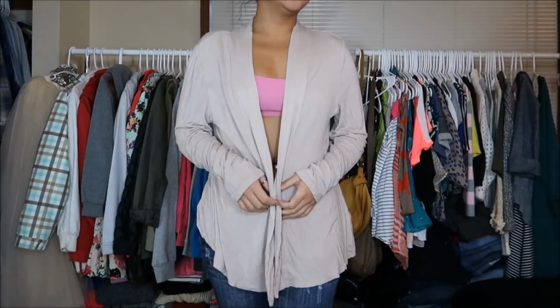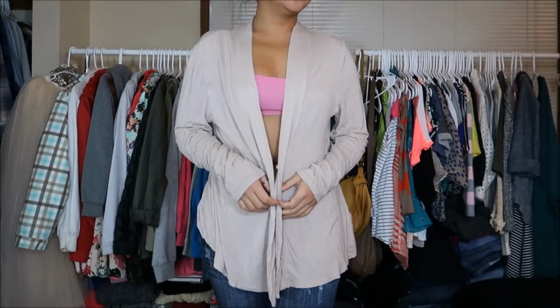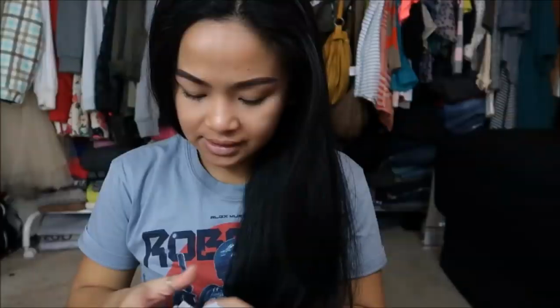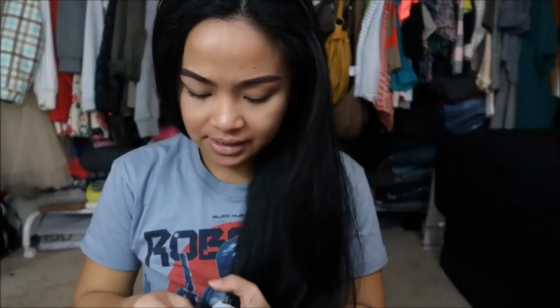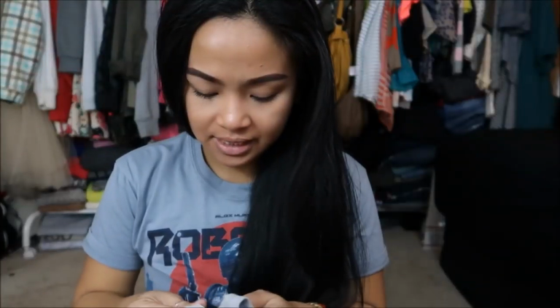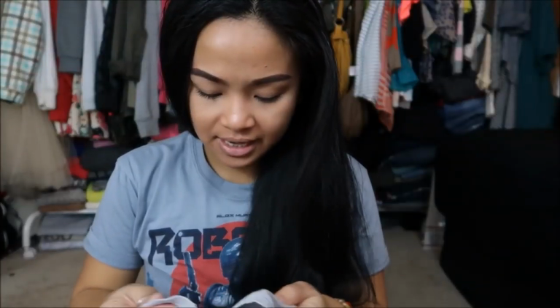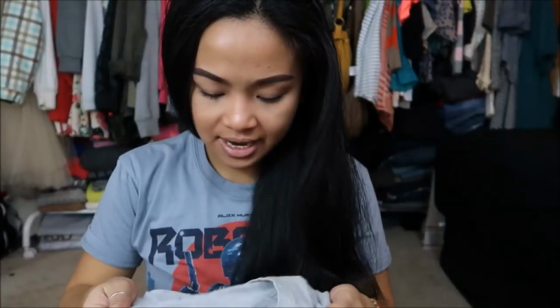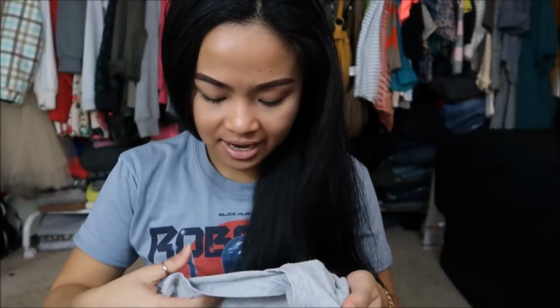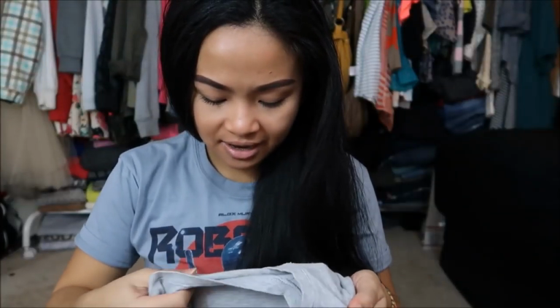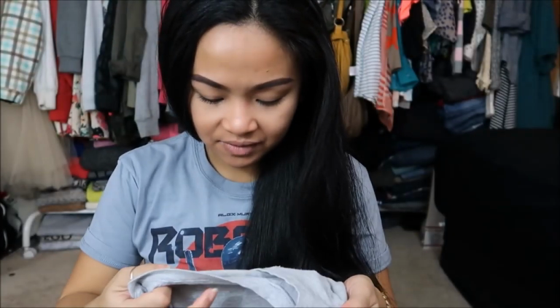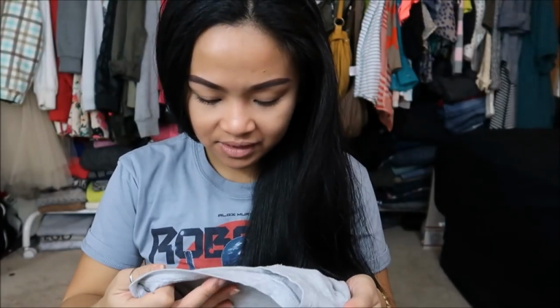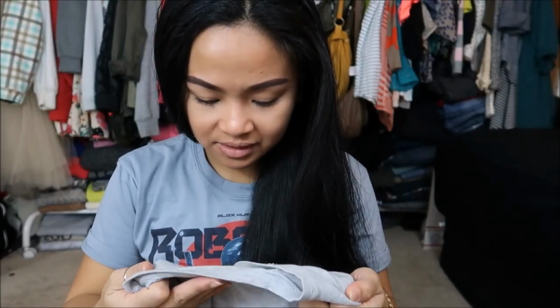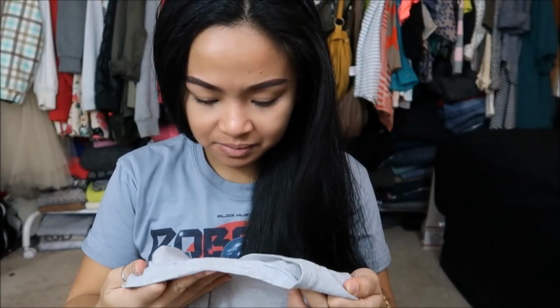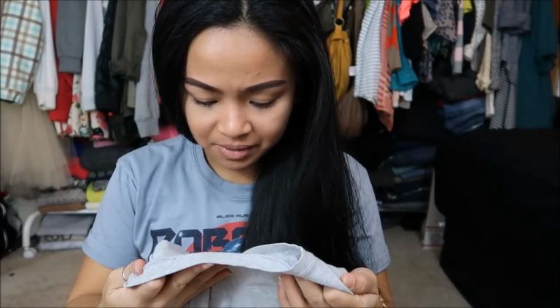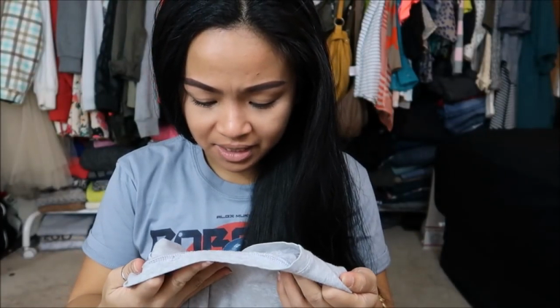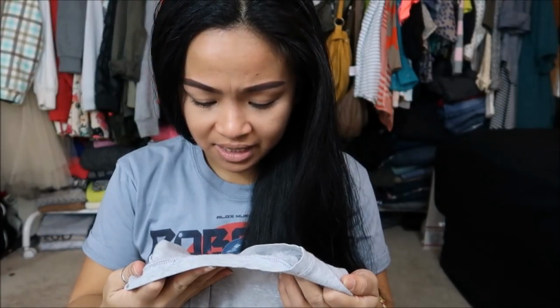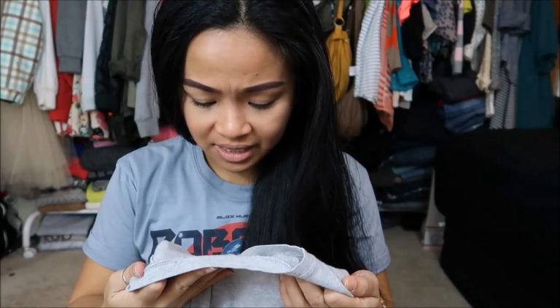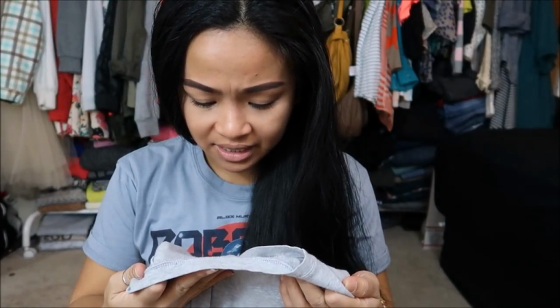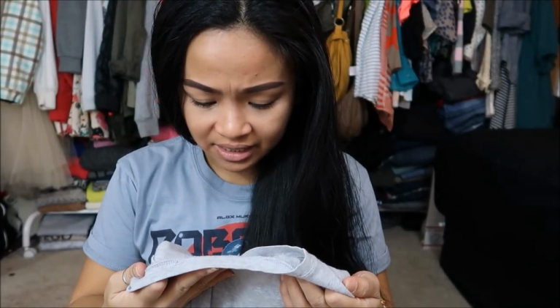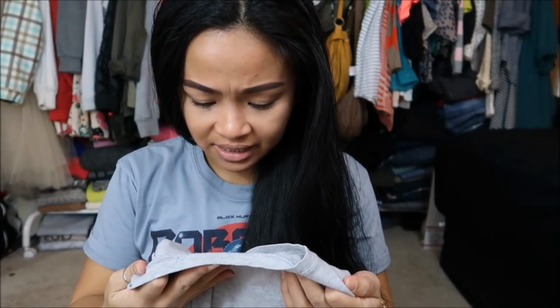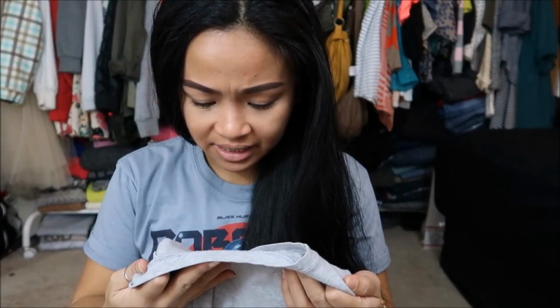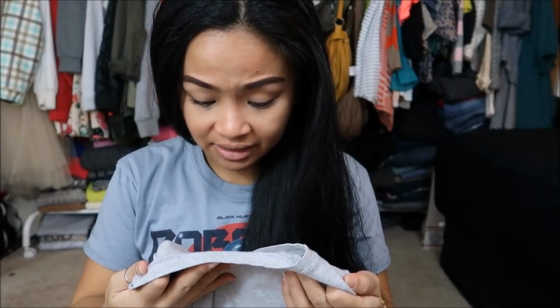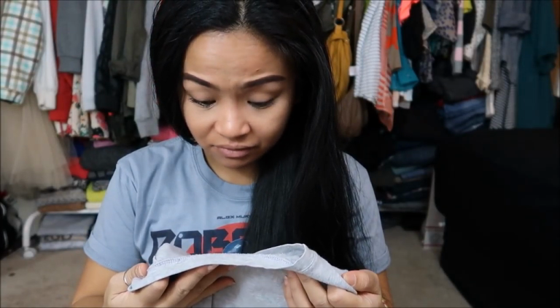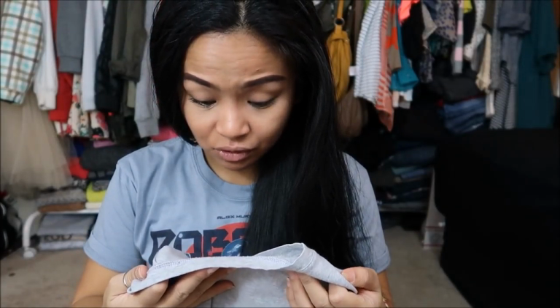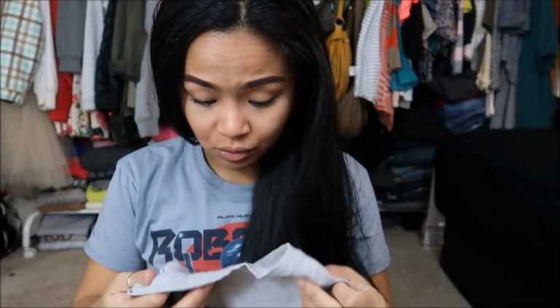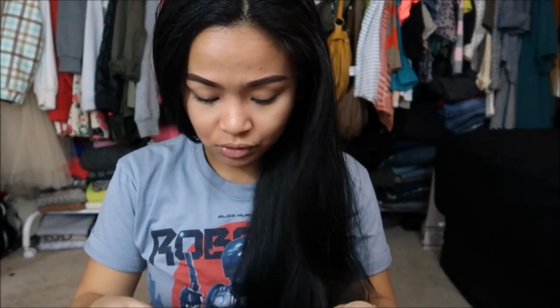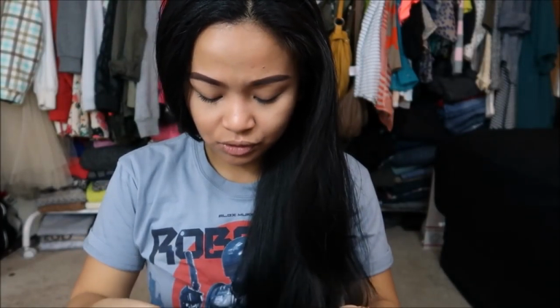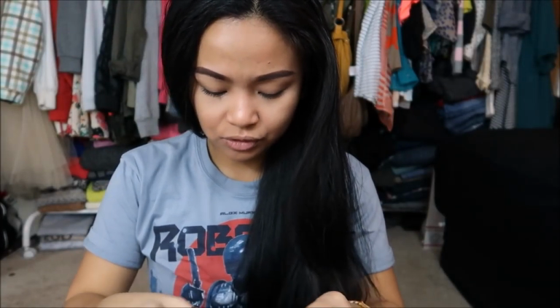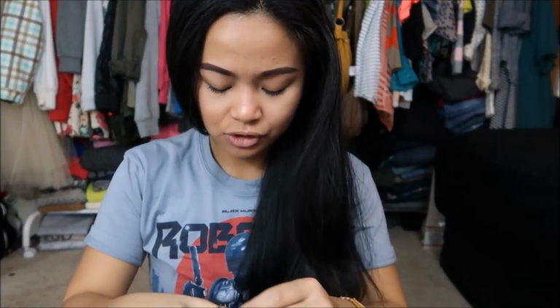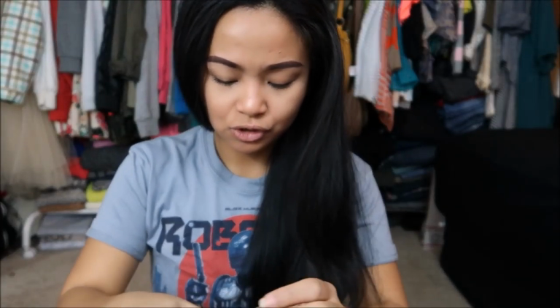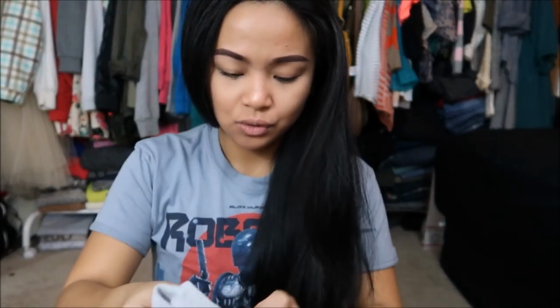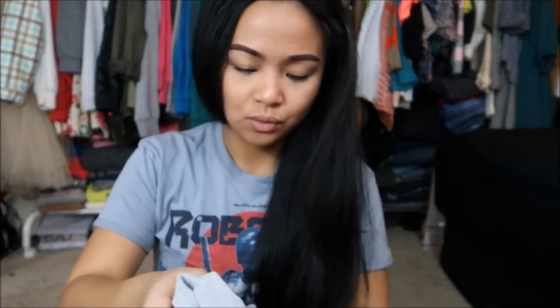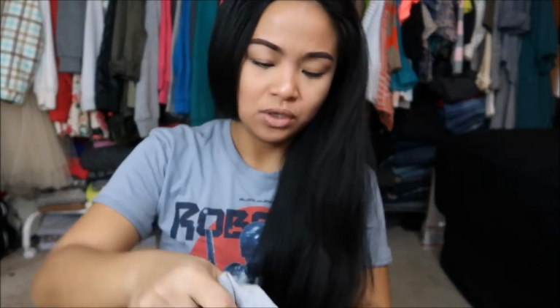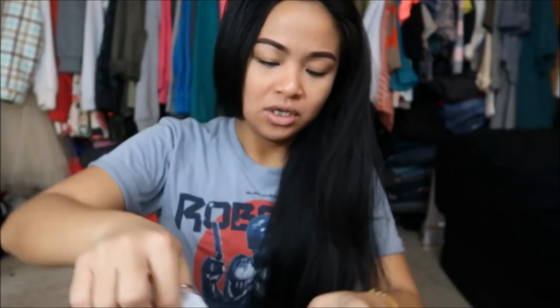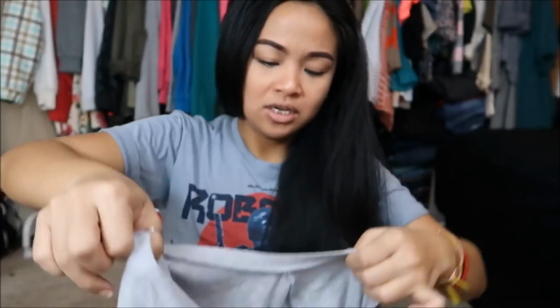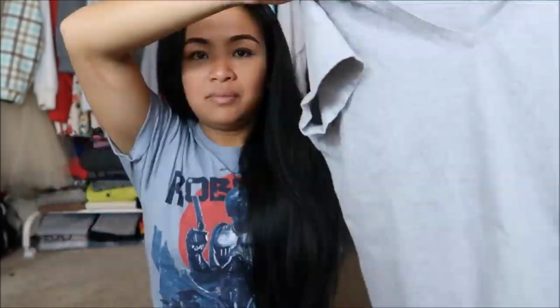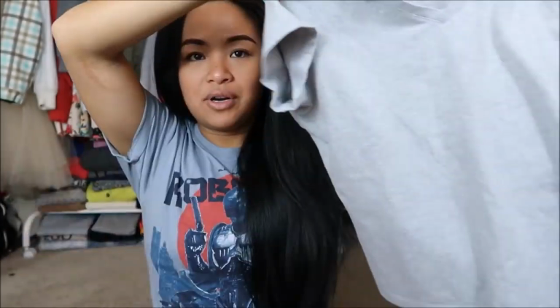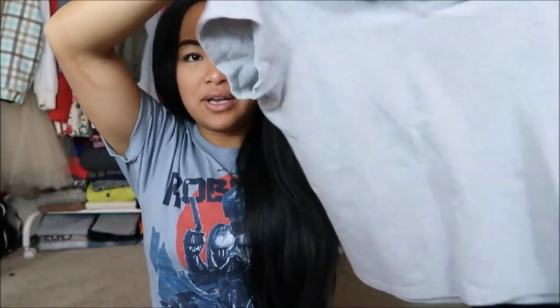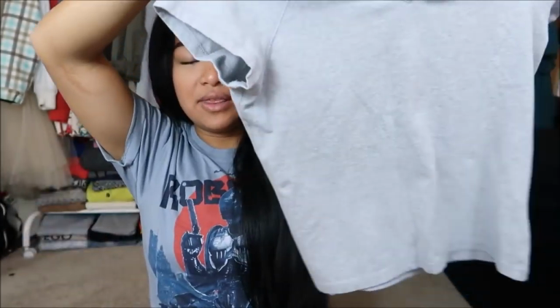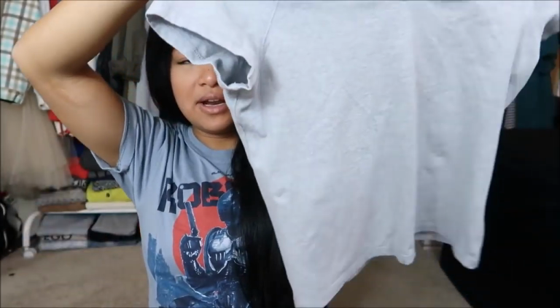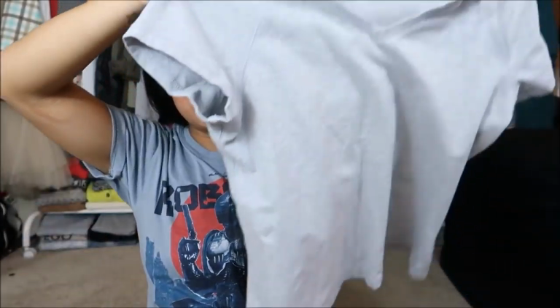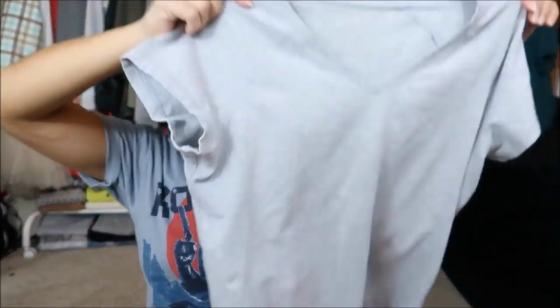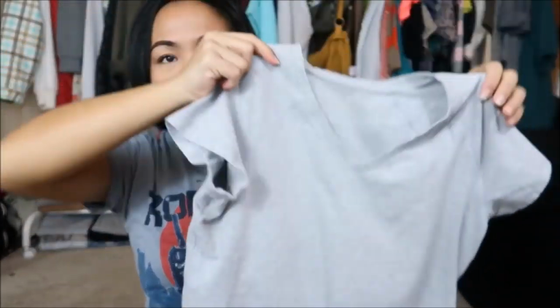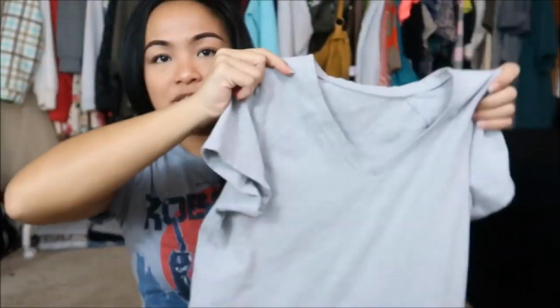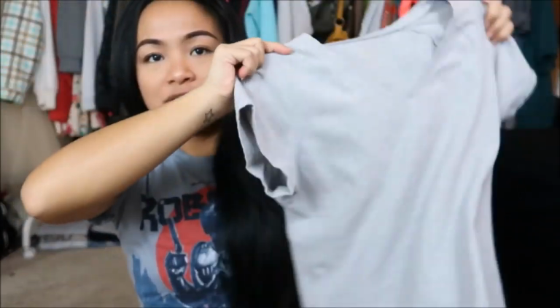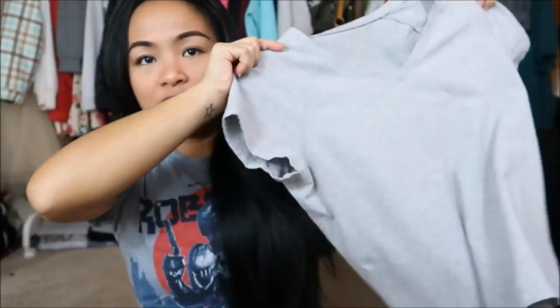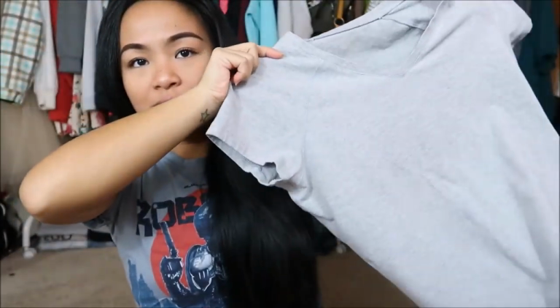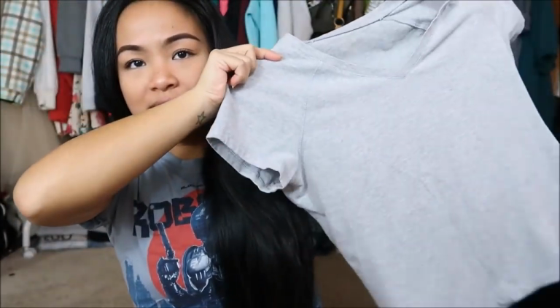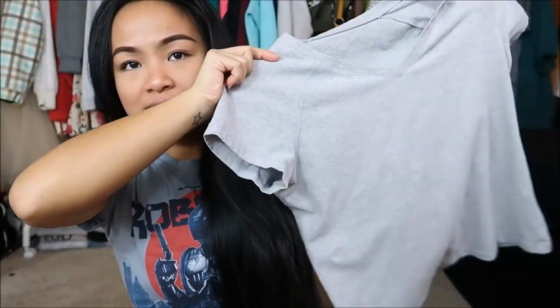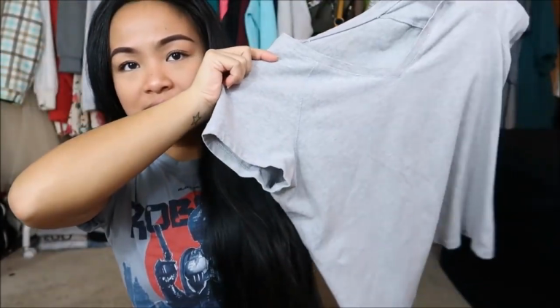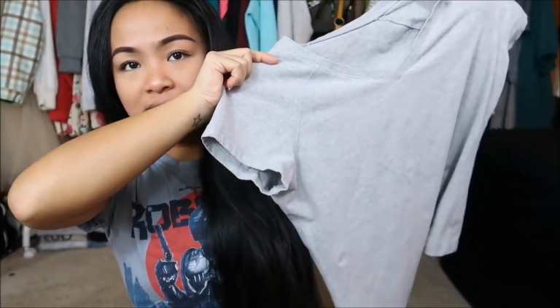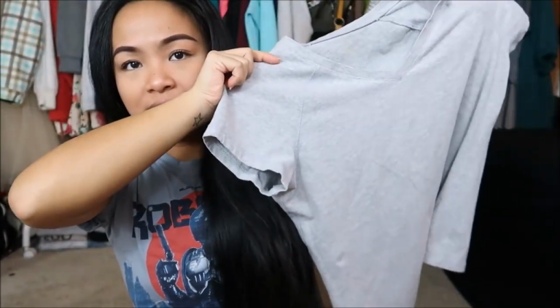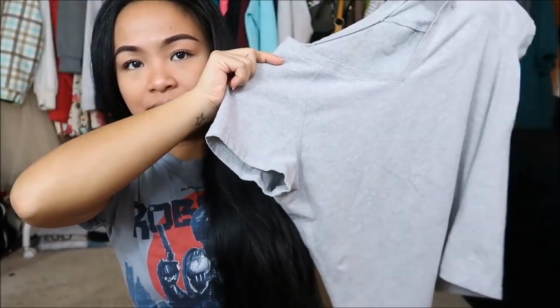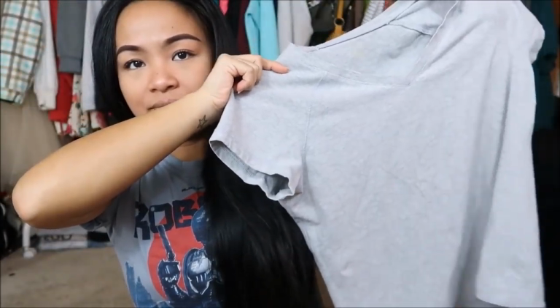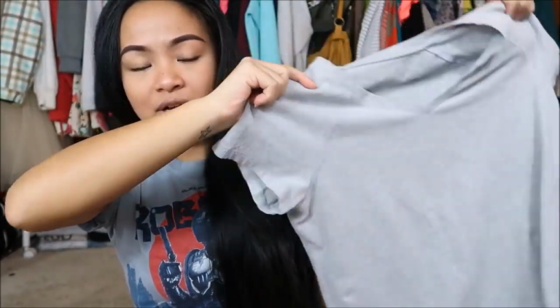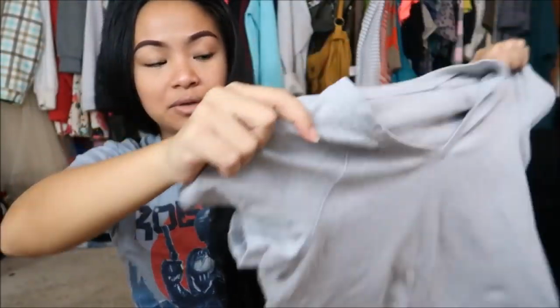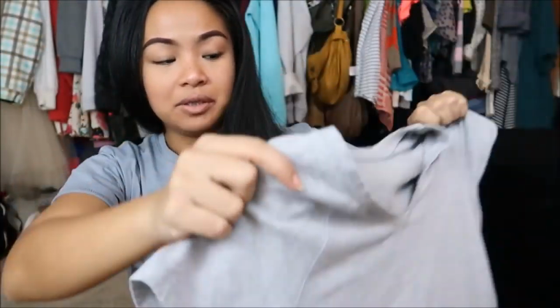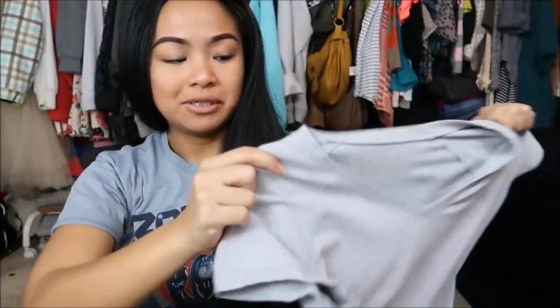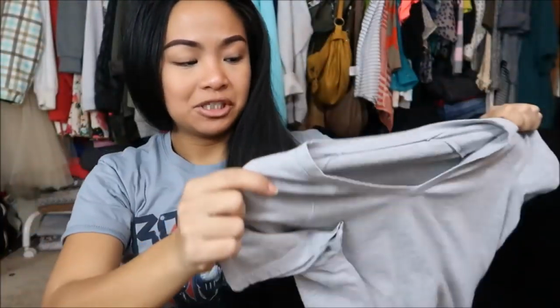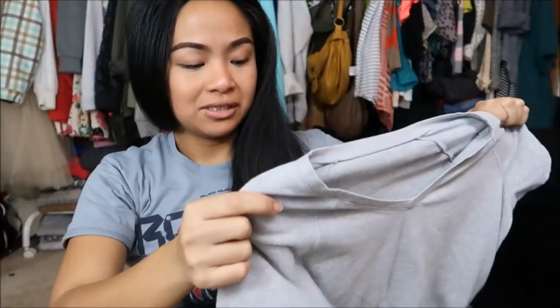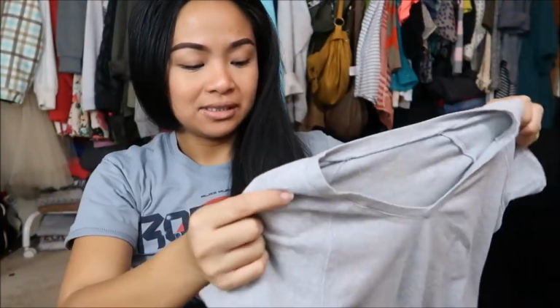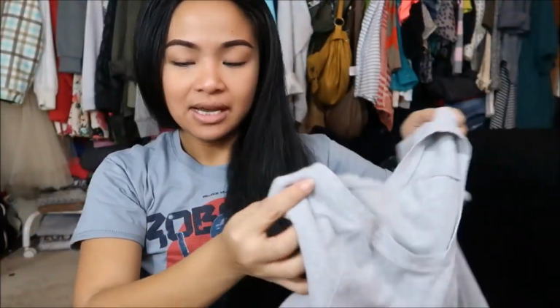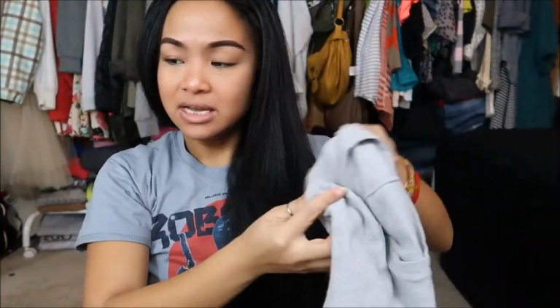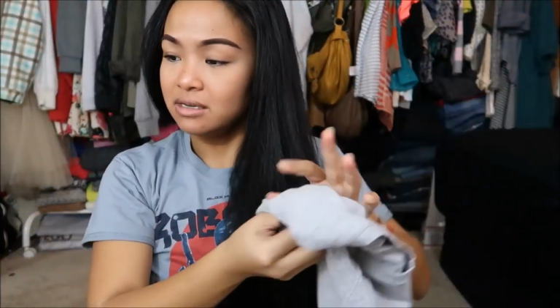The next thing I have — I have no clue, there's no brand there. It's just a gray tee. Not really much to say.